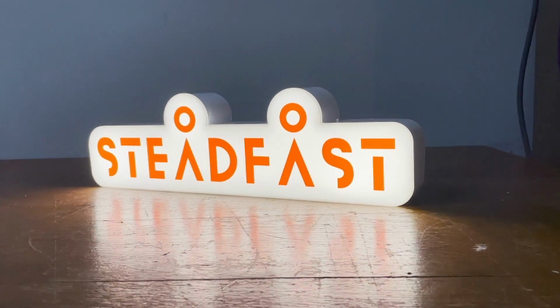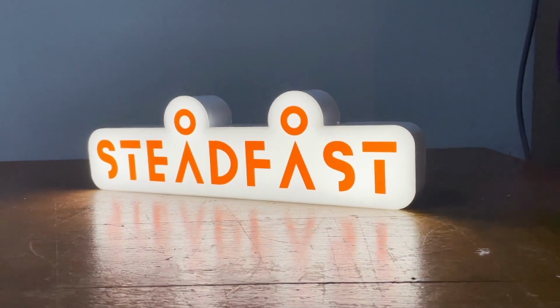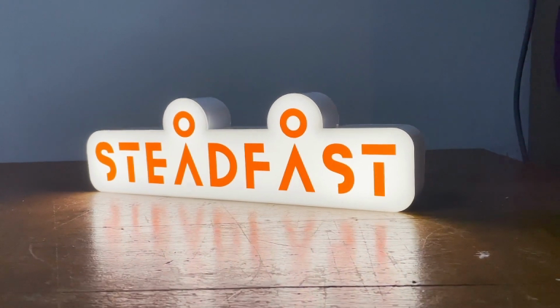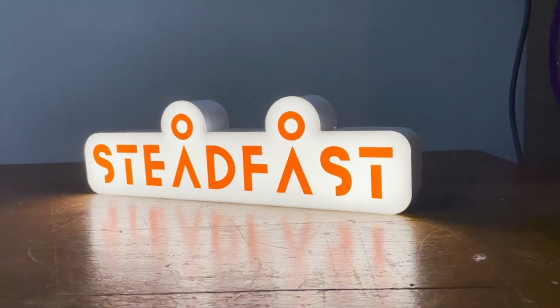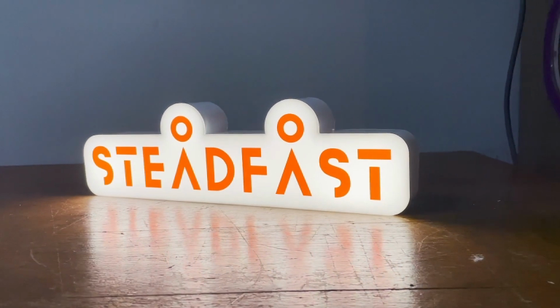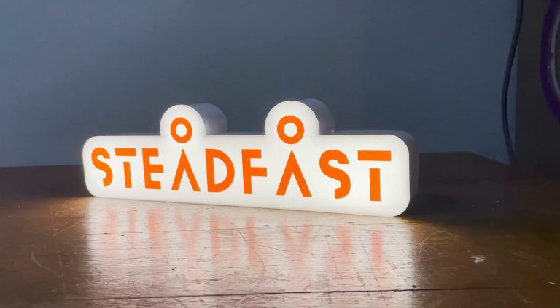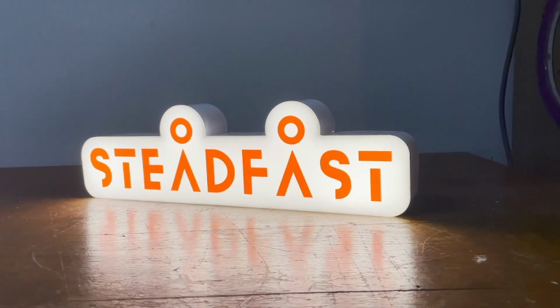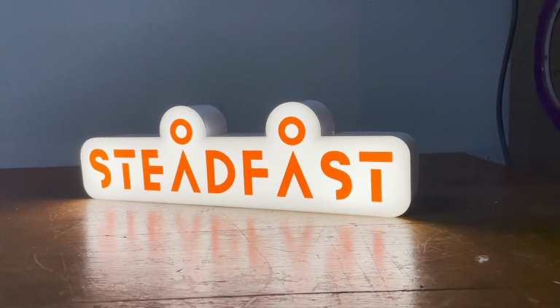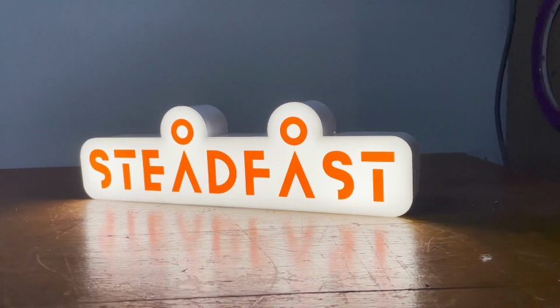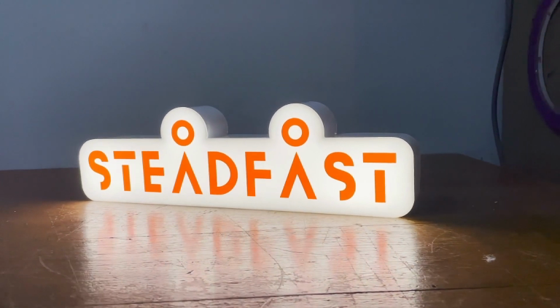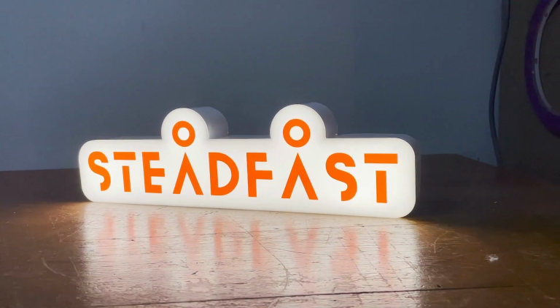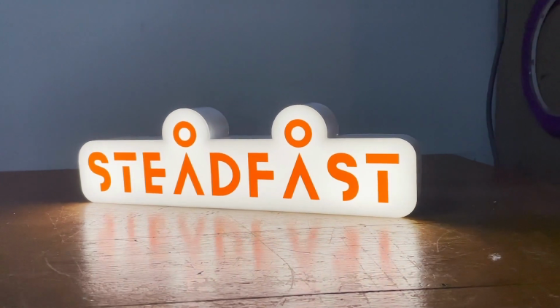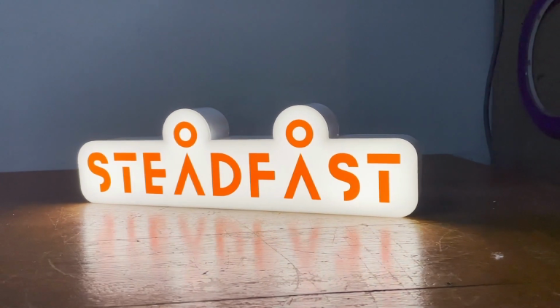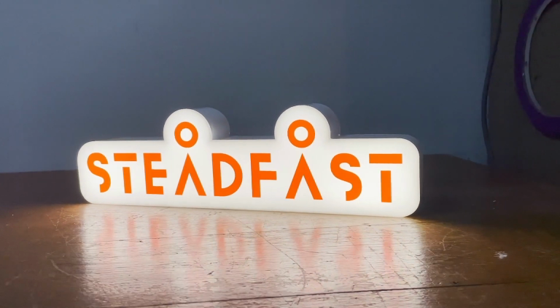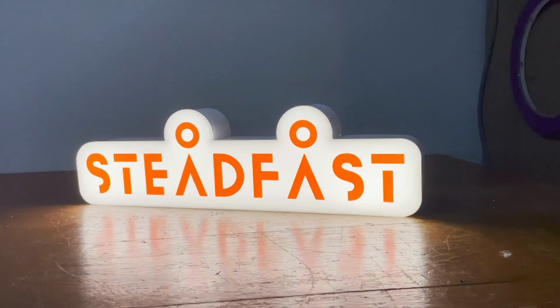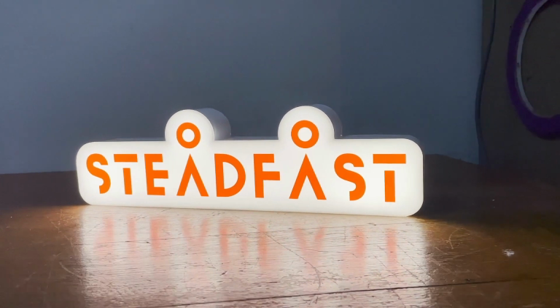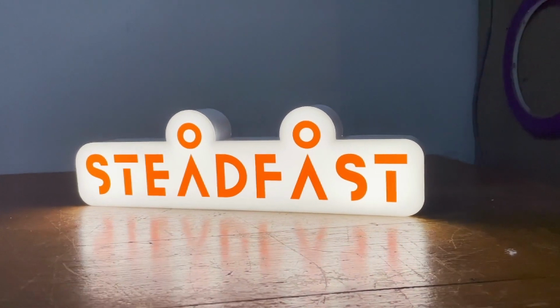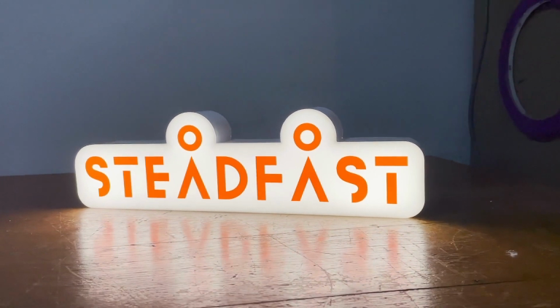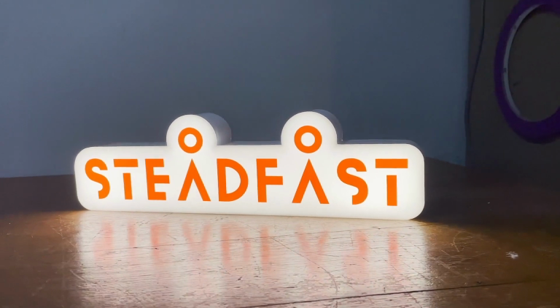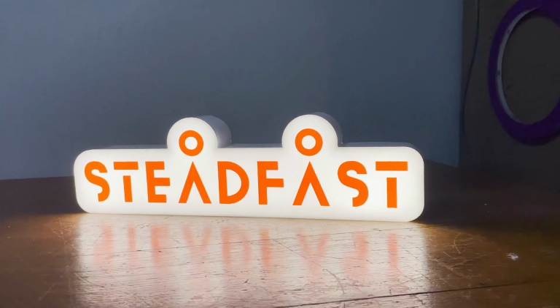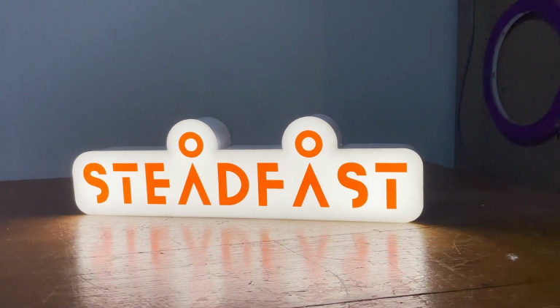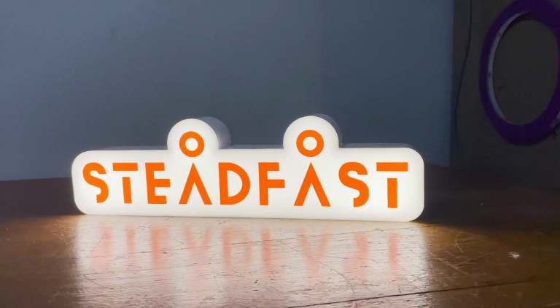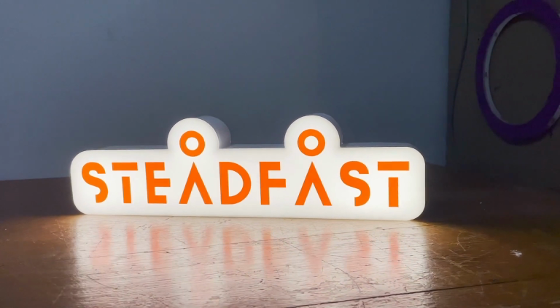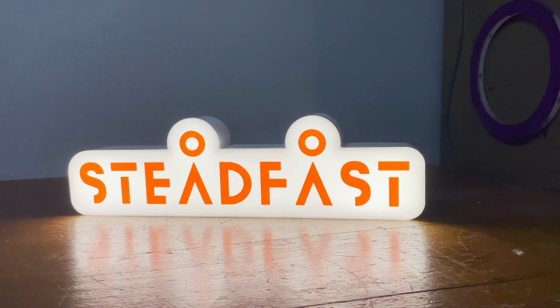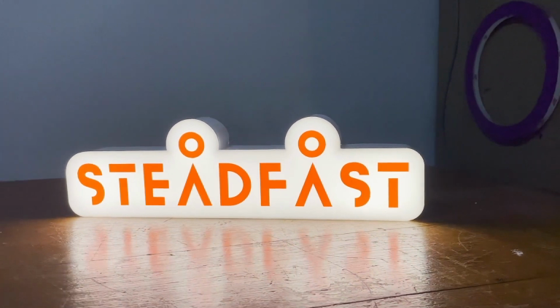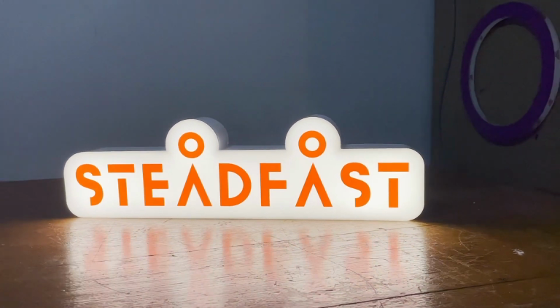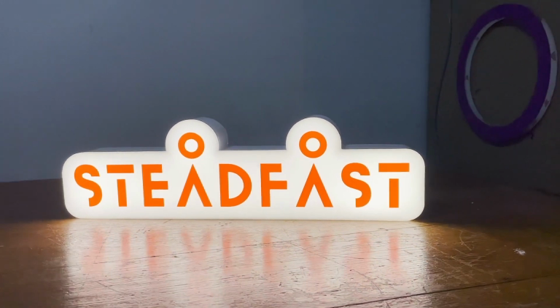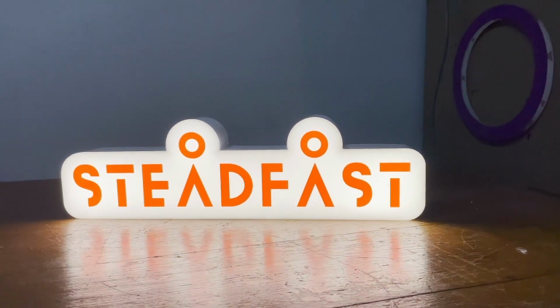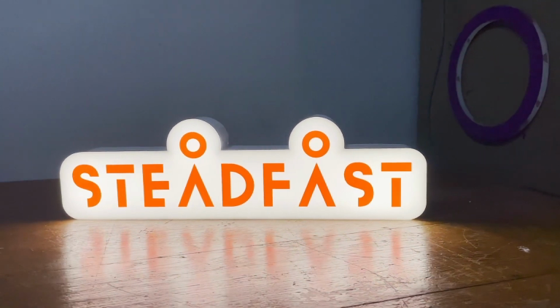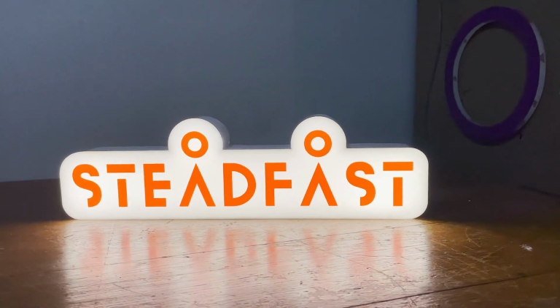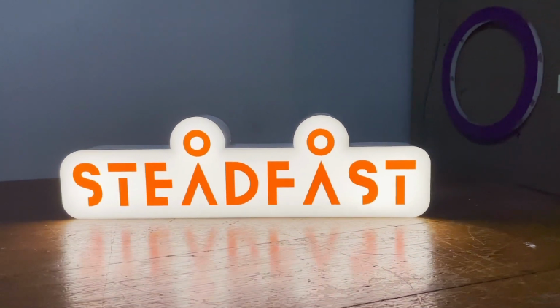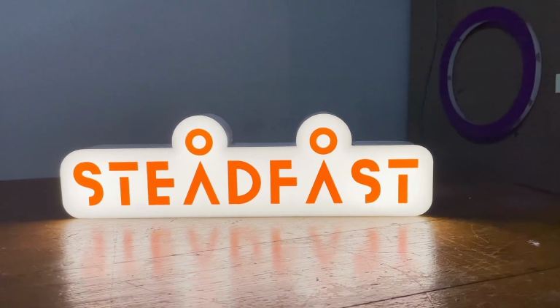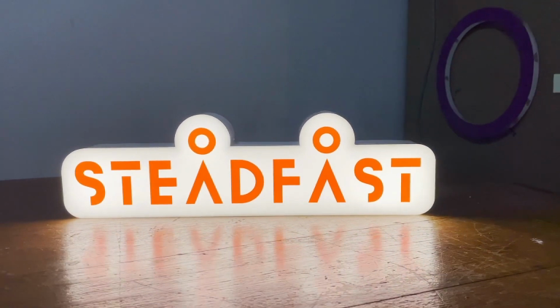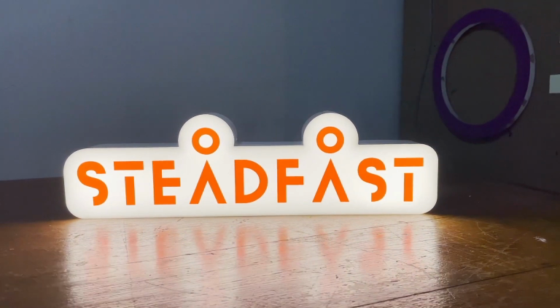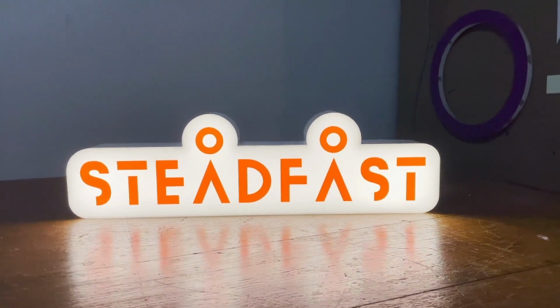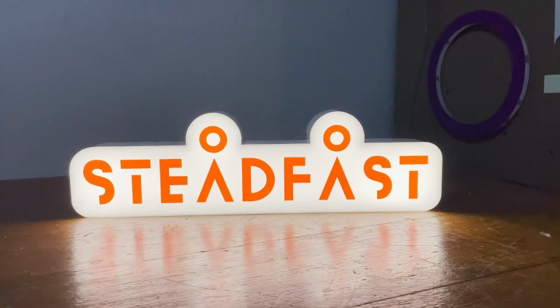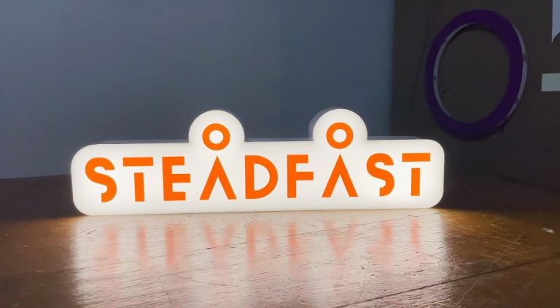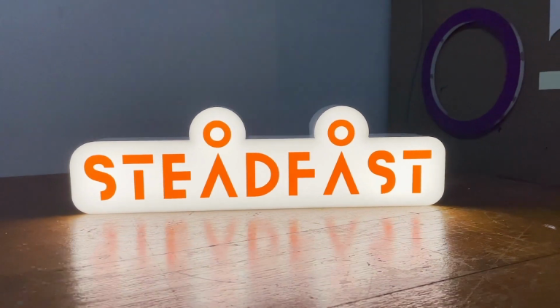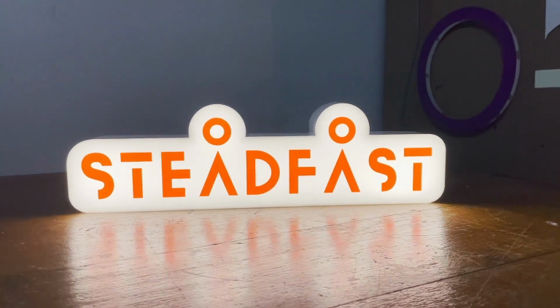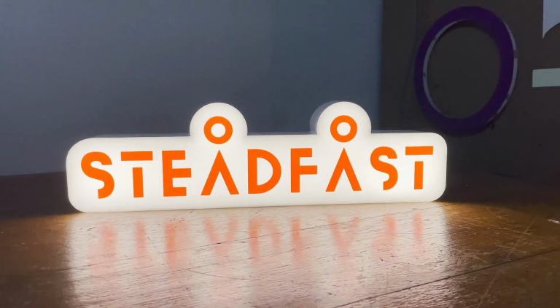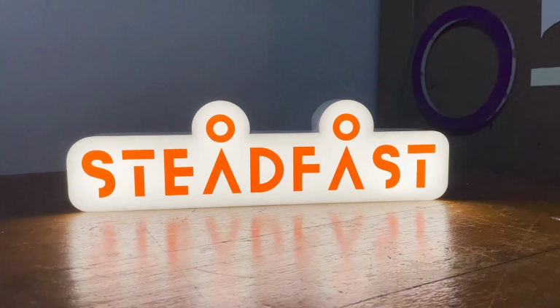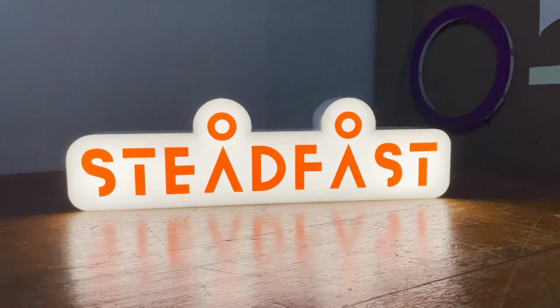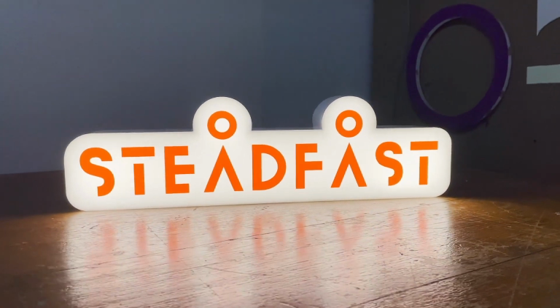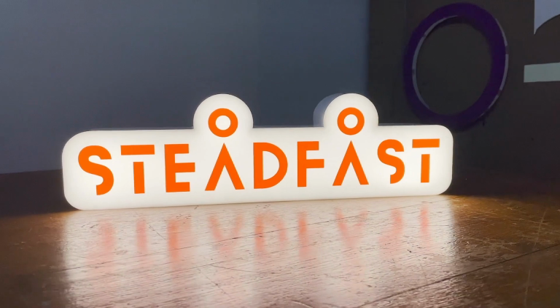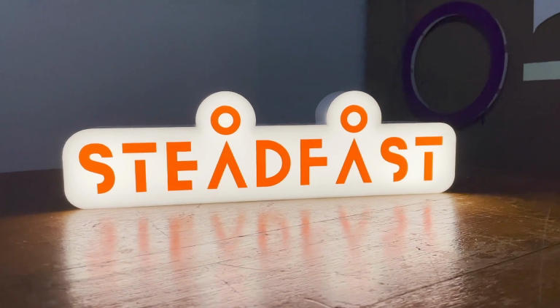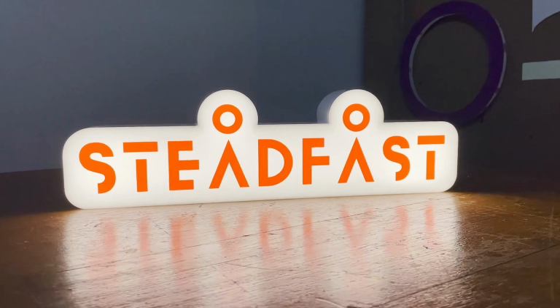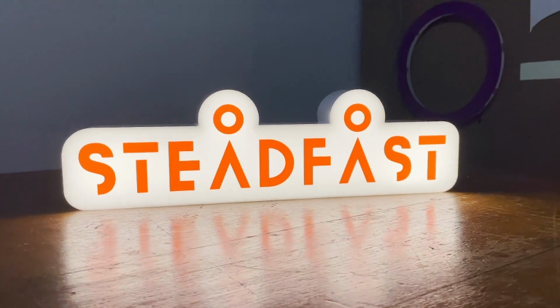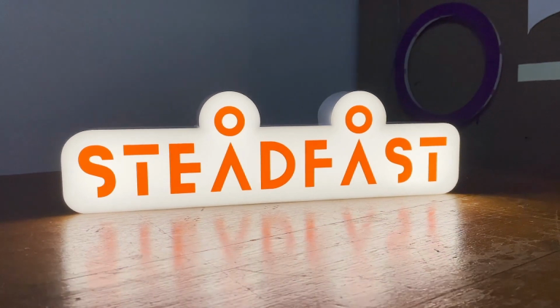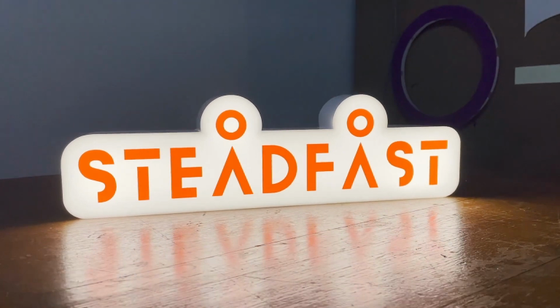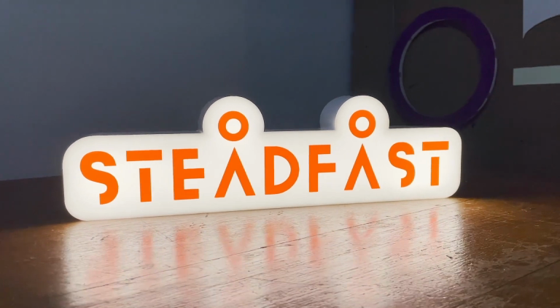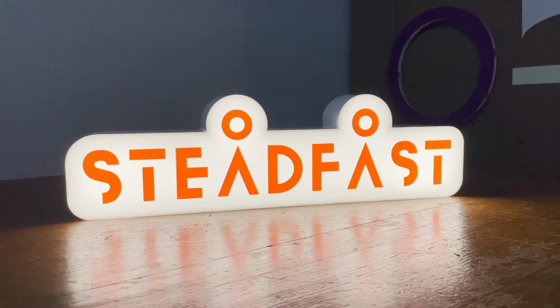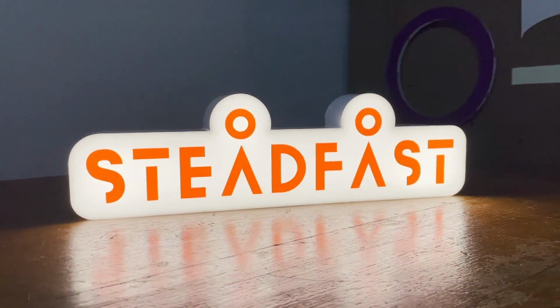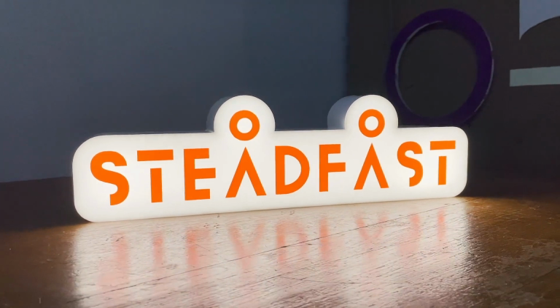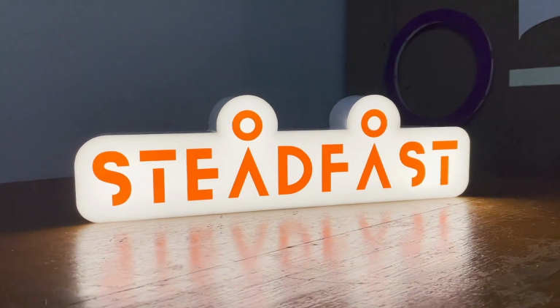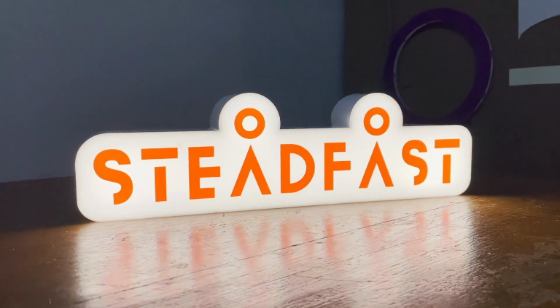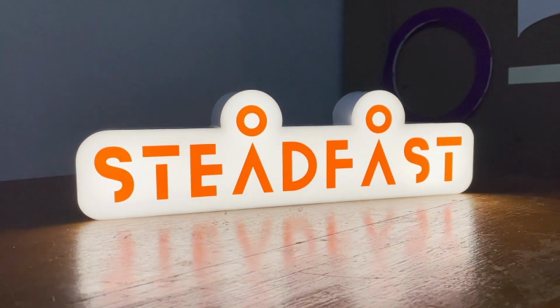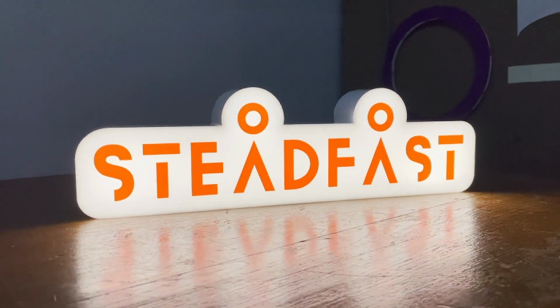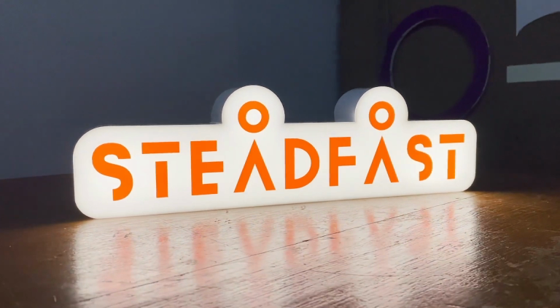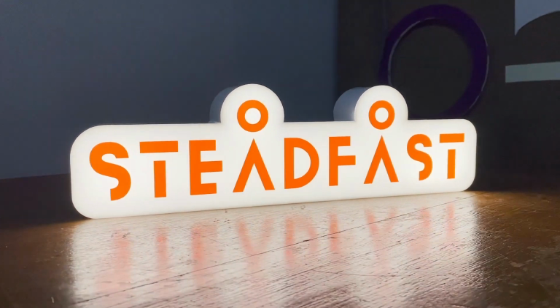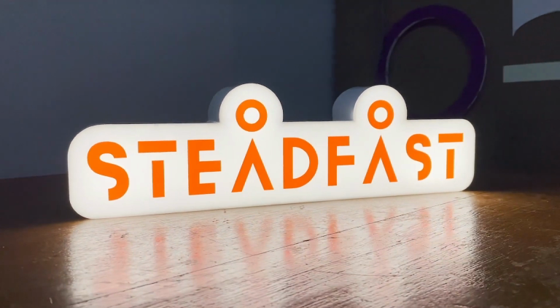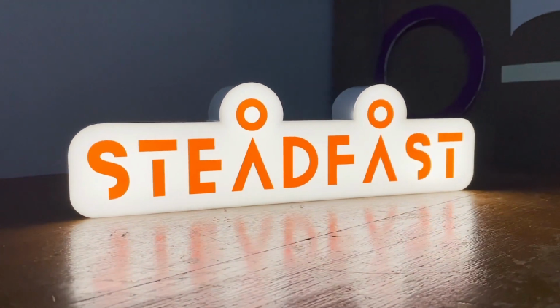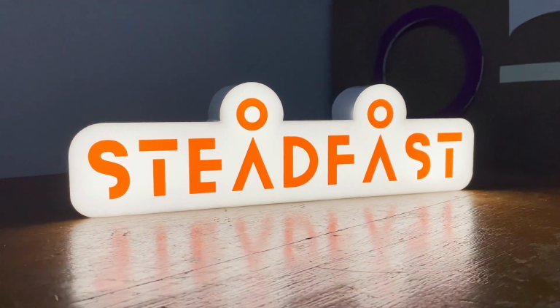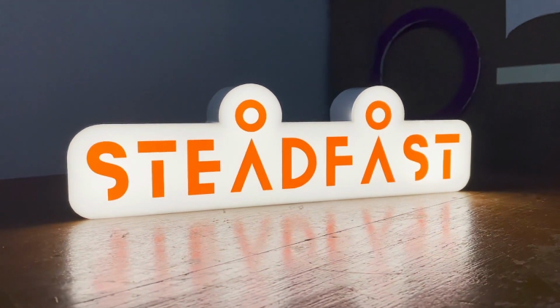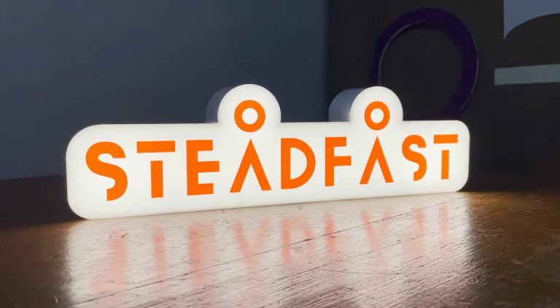Hi, this is Shuling from Maniki Signage. In this video, I'm going to show you how to make a 3D tabletop lightbox.